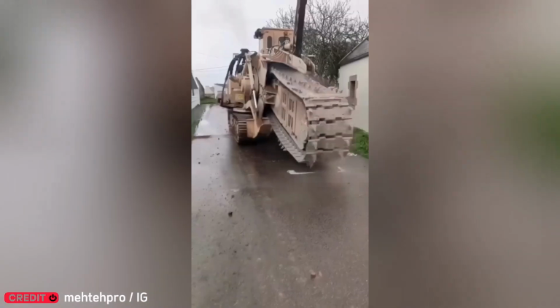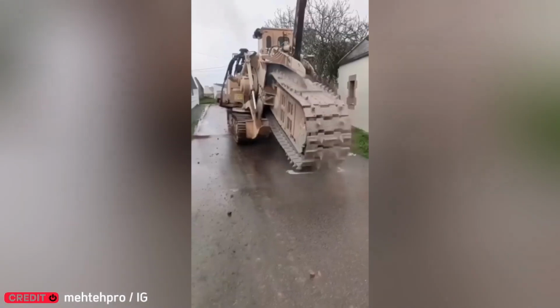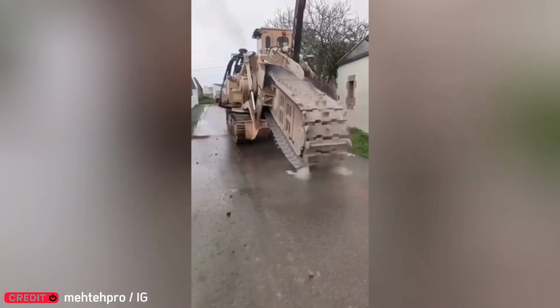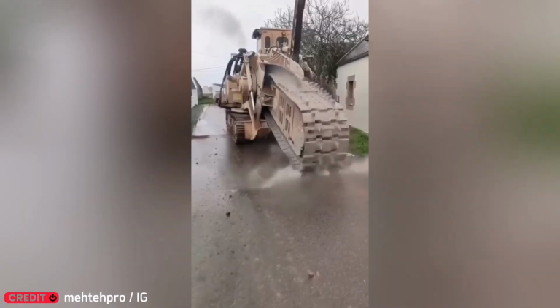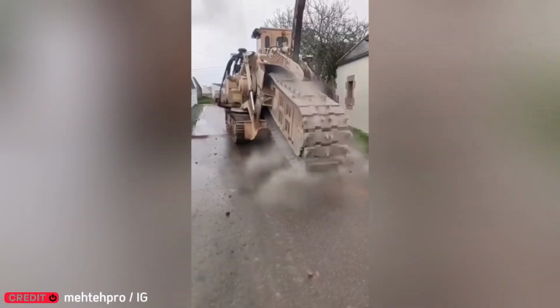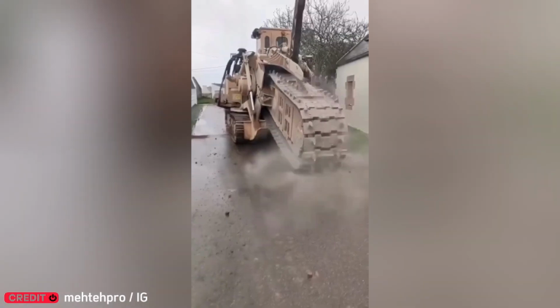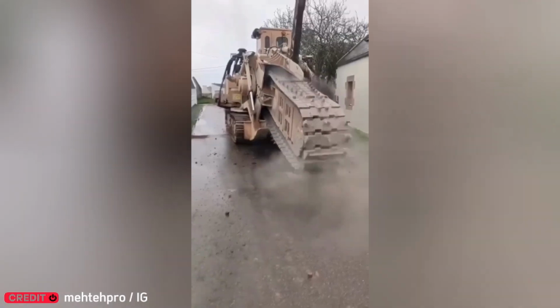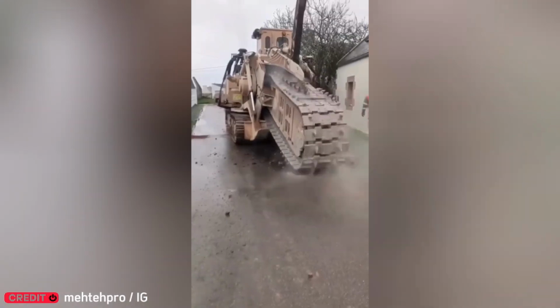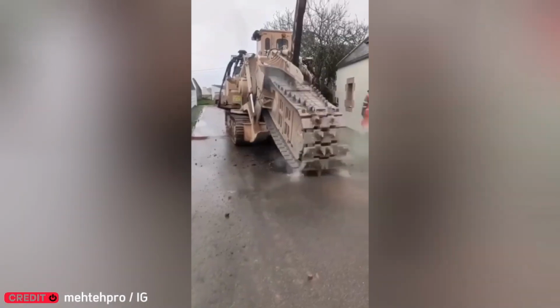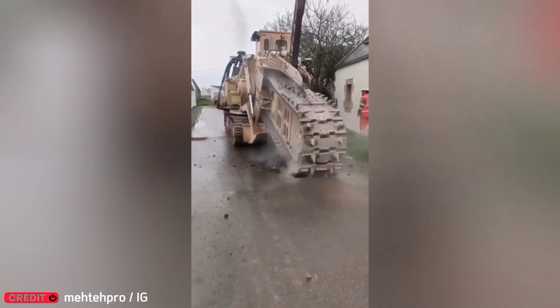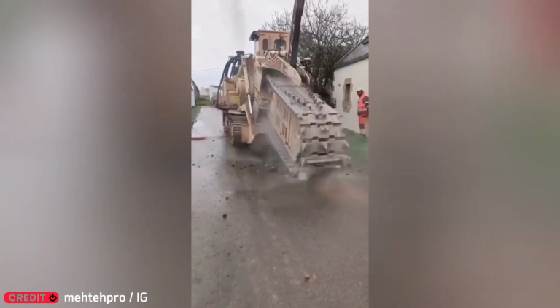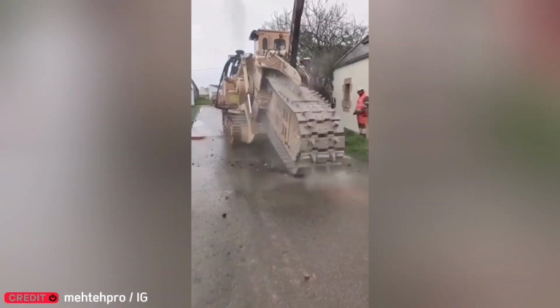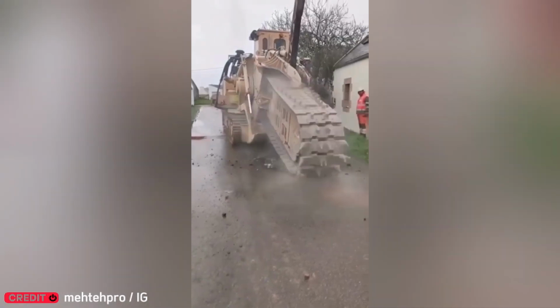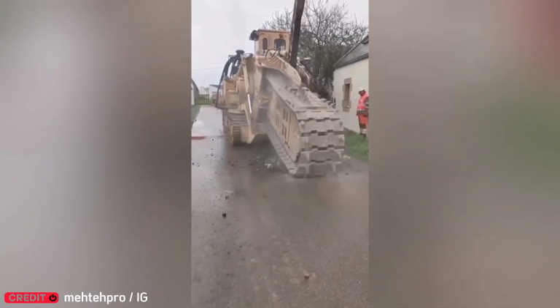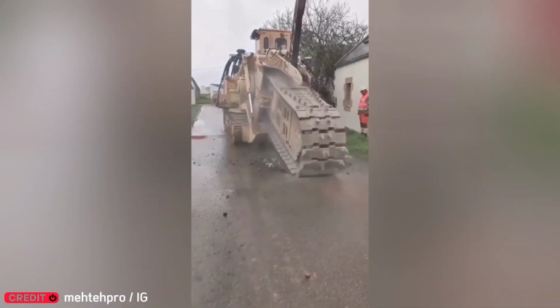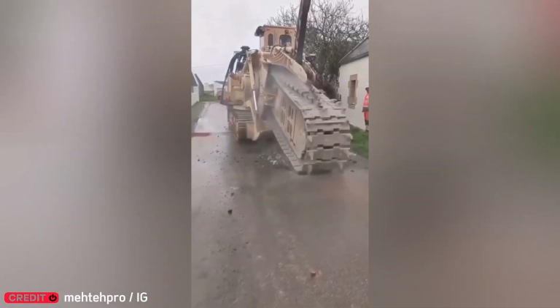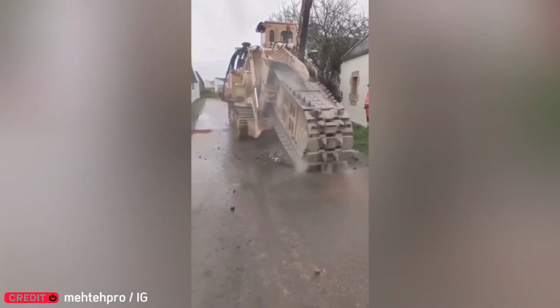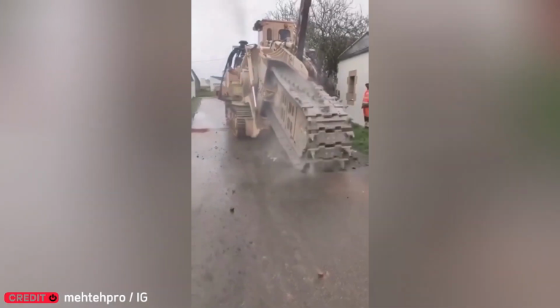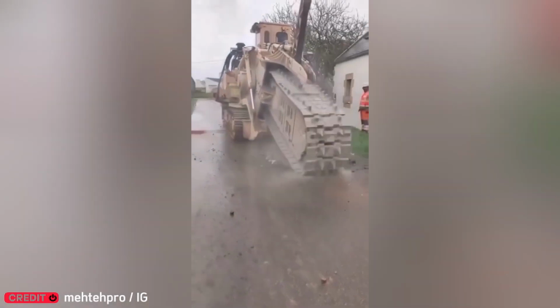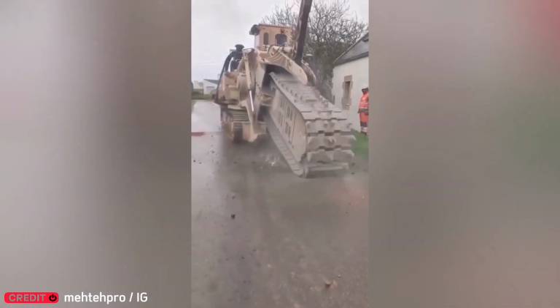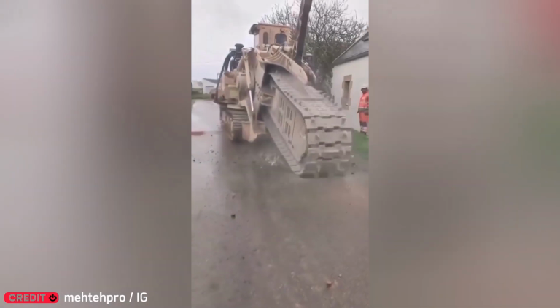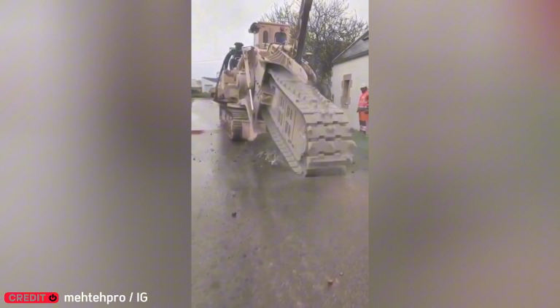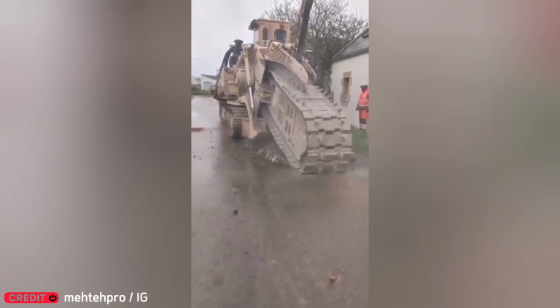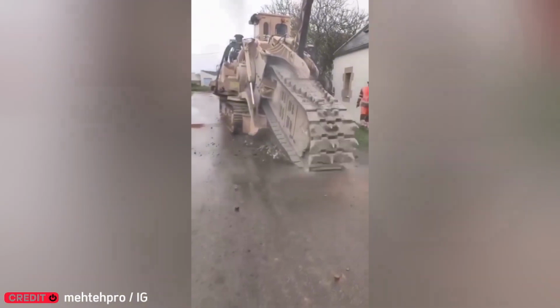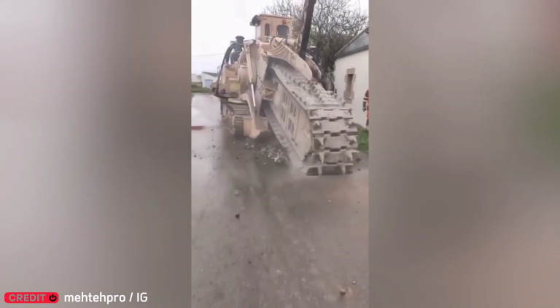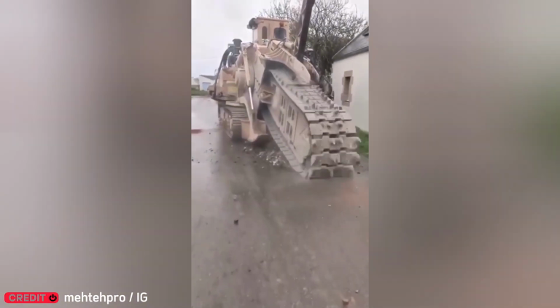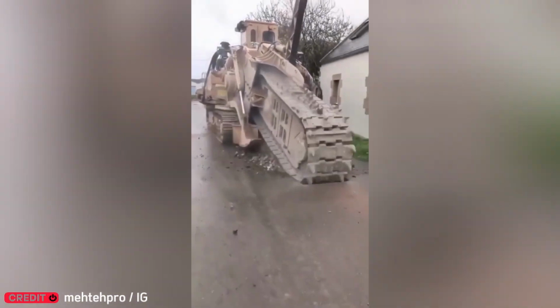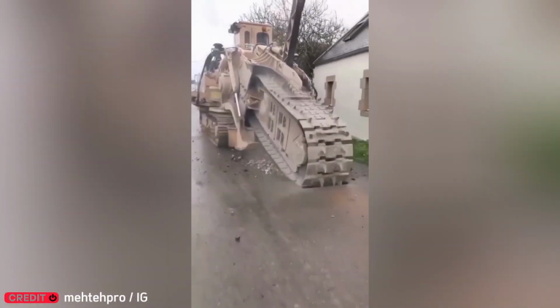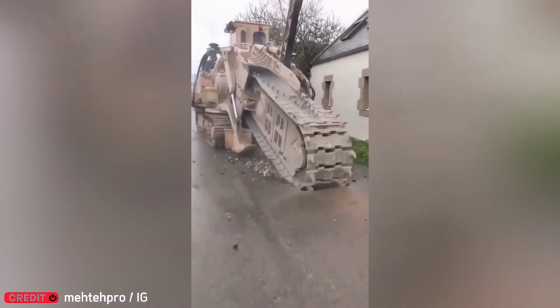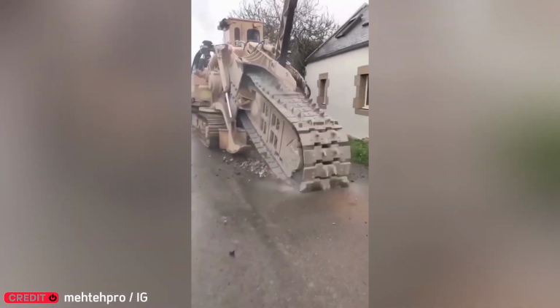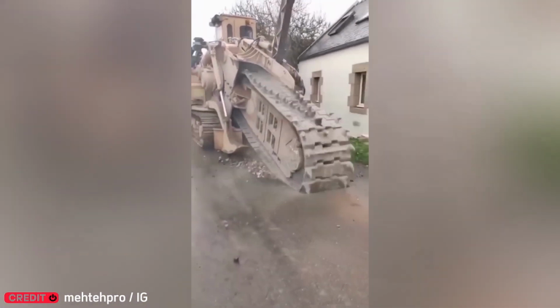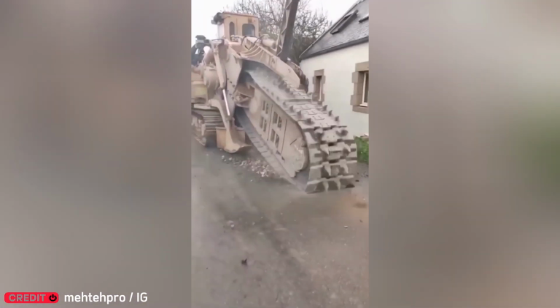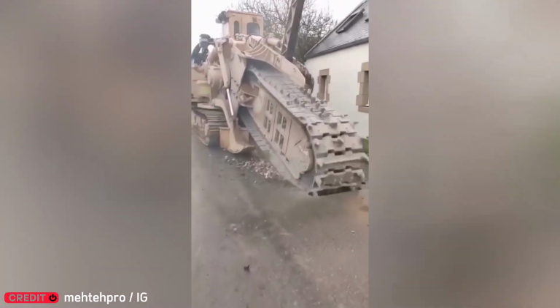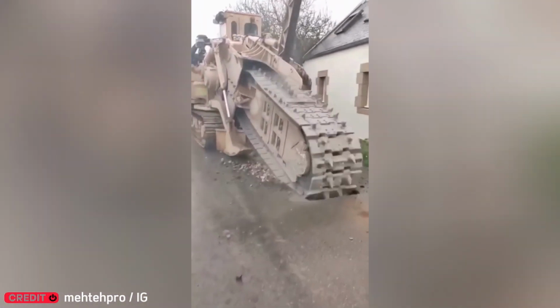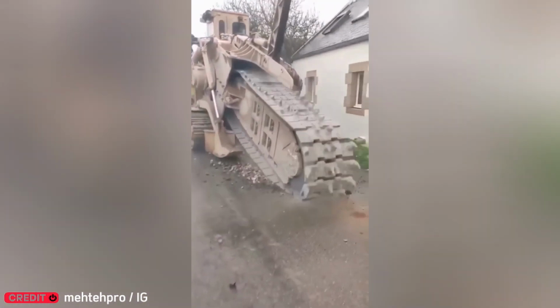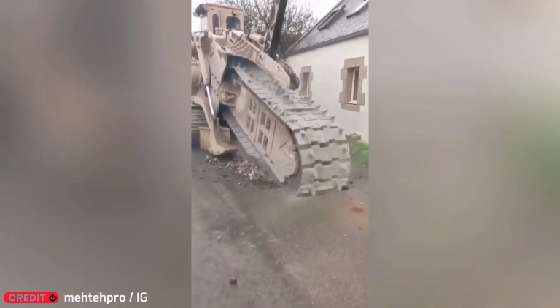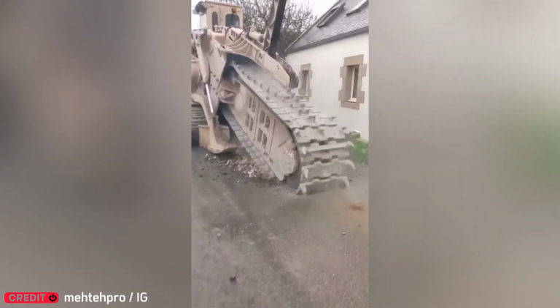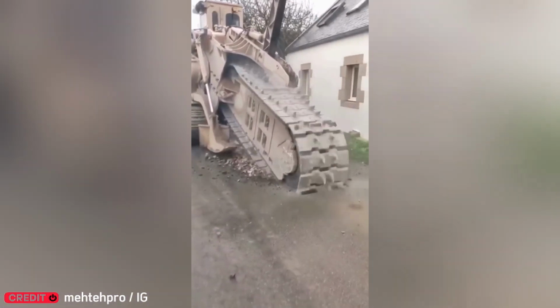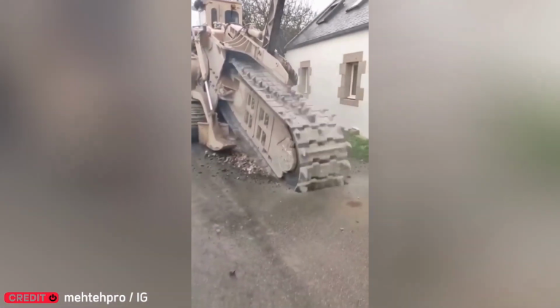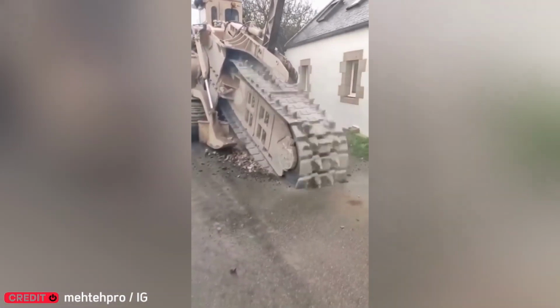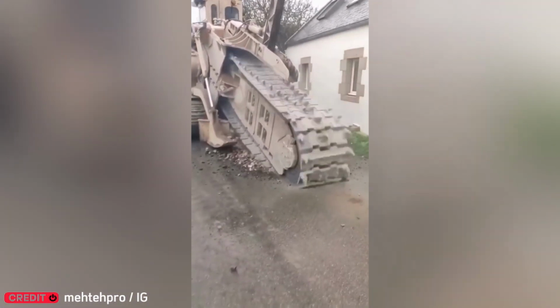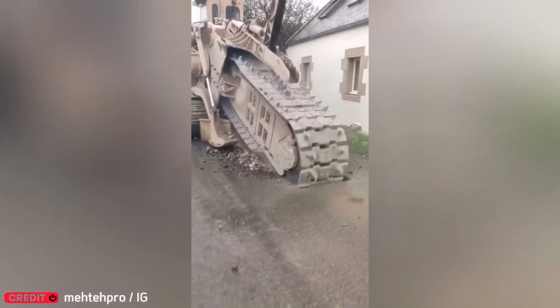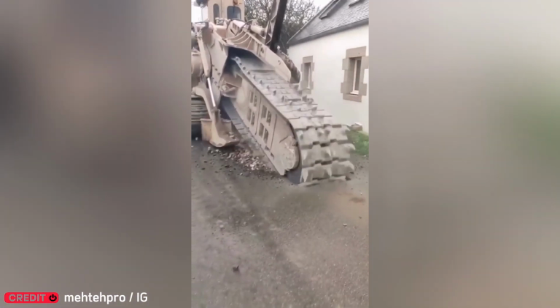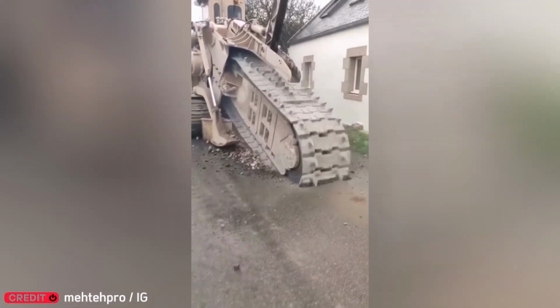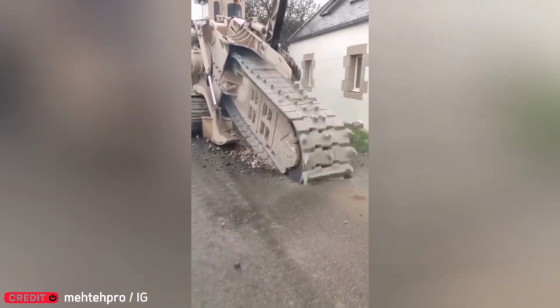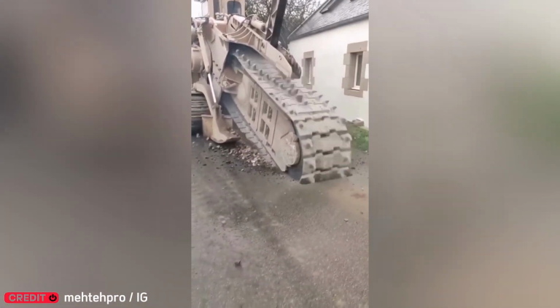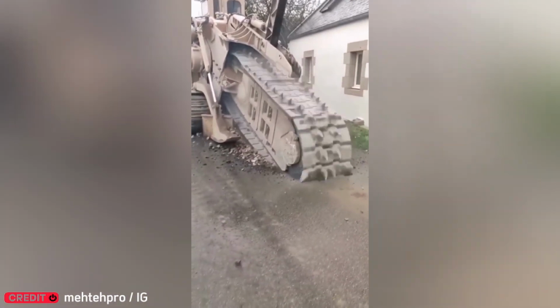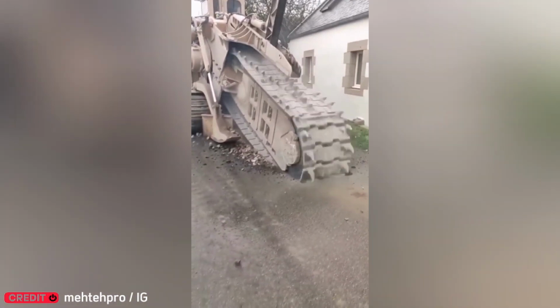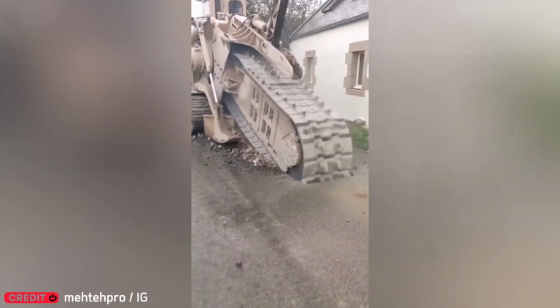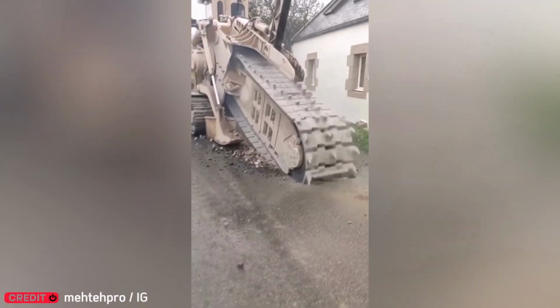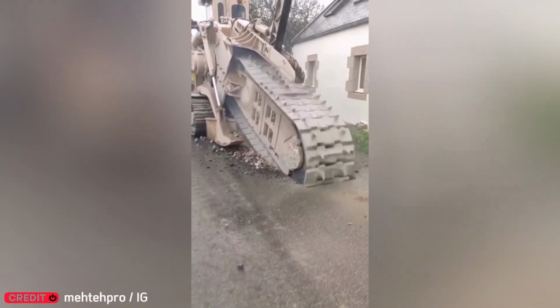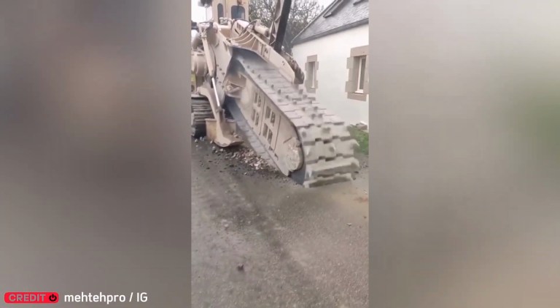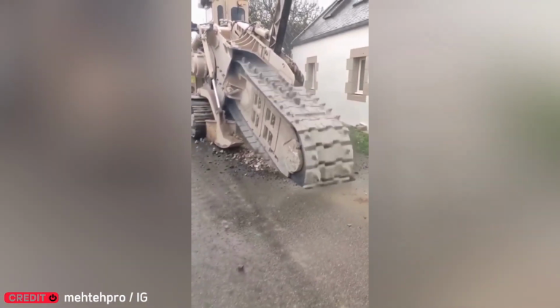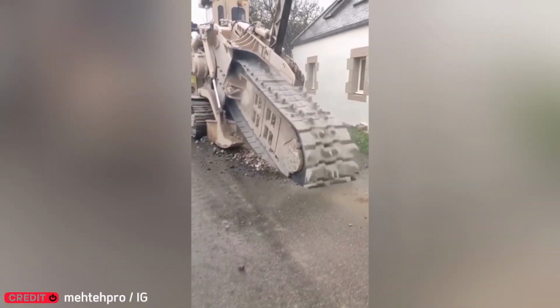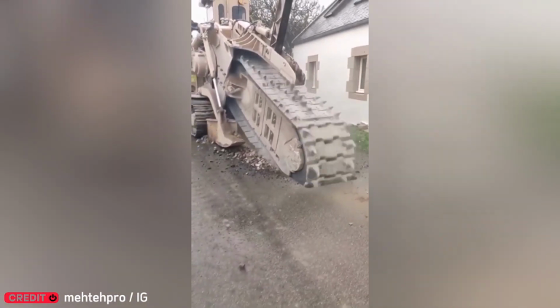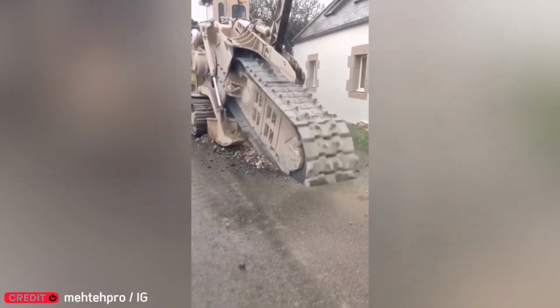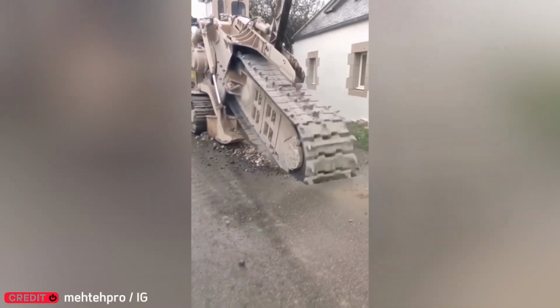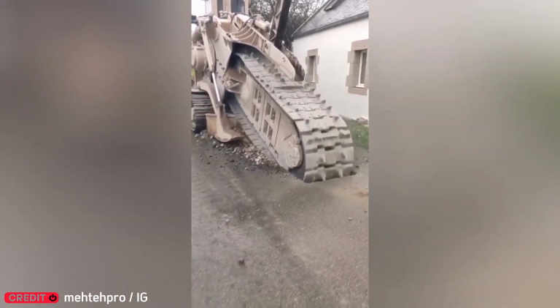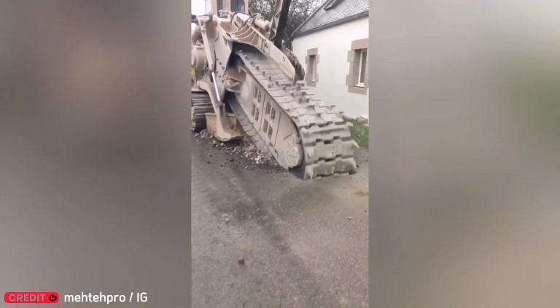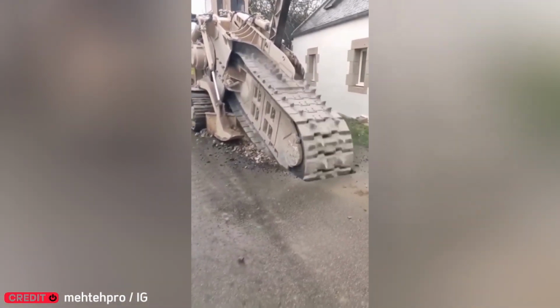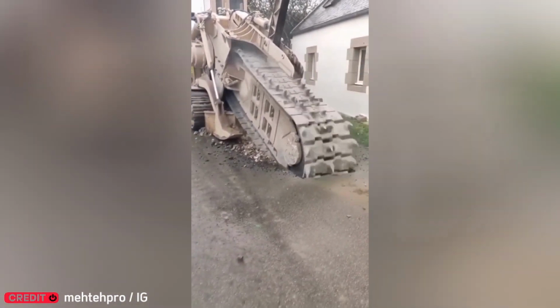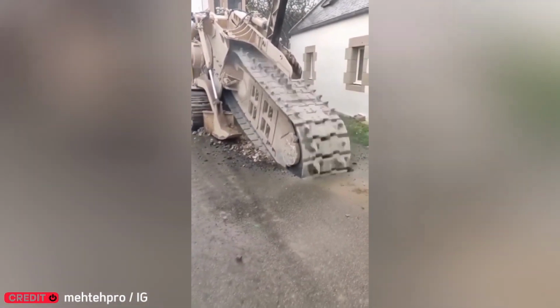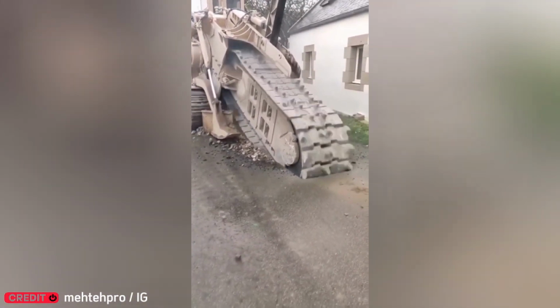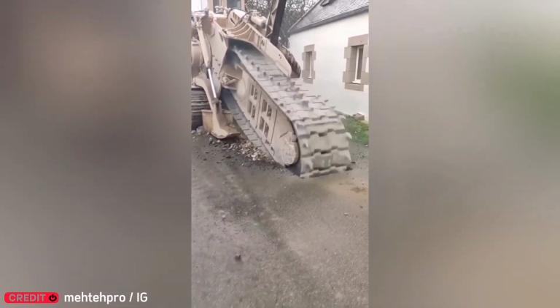You've probably never seen a saw this huge. It's a trench digger, slicing the ground open to lay underground cables with precision.